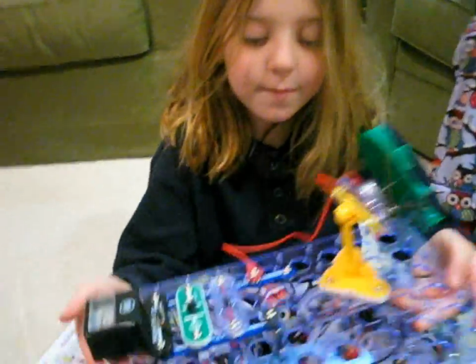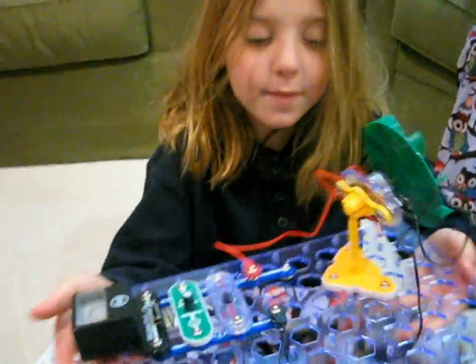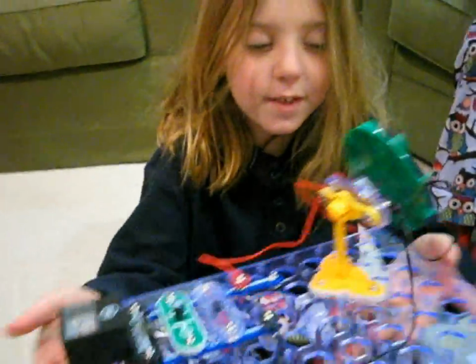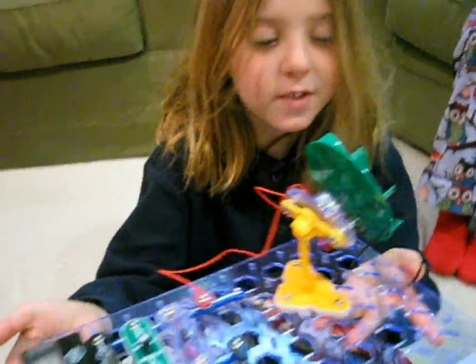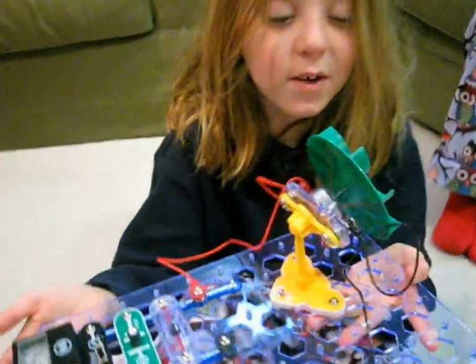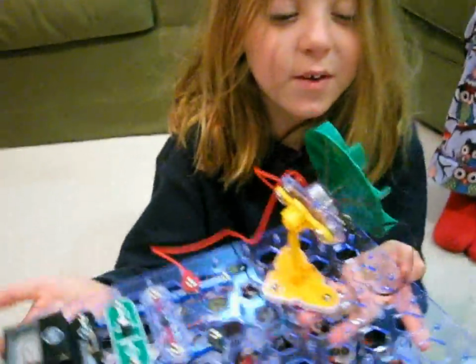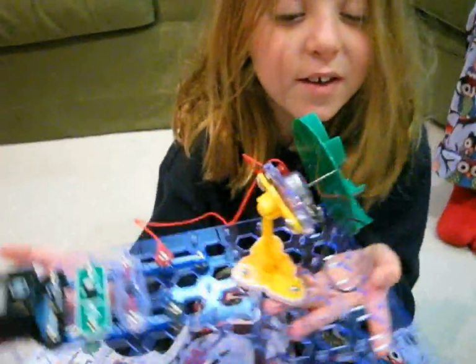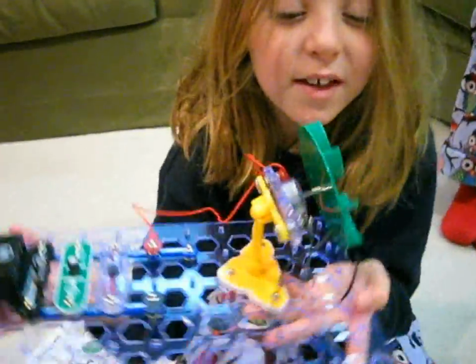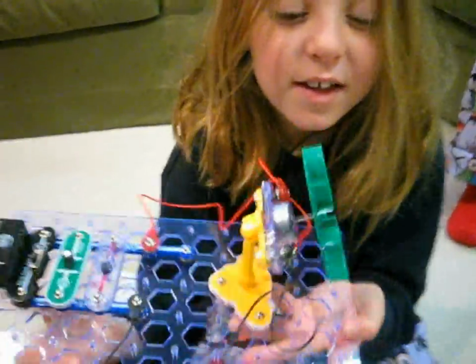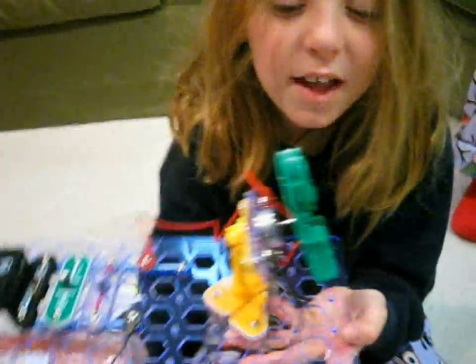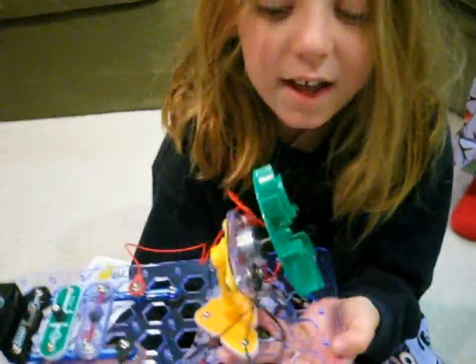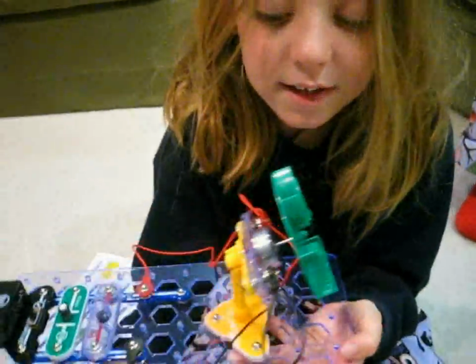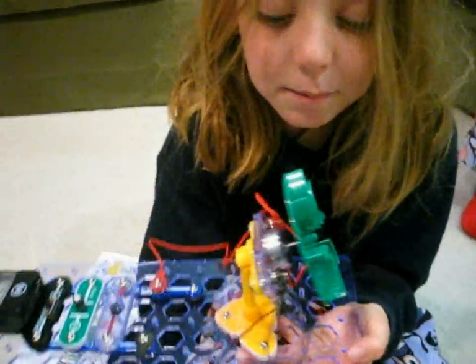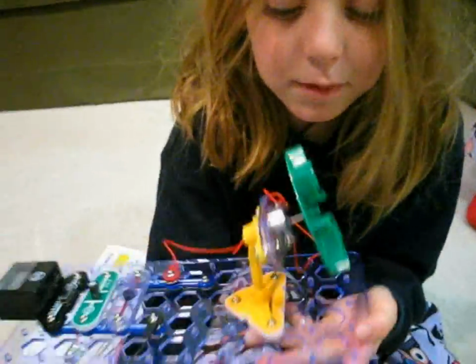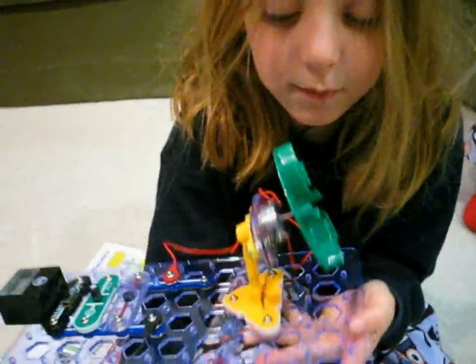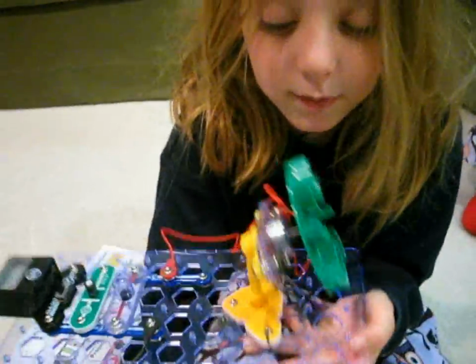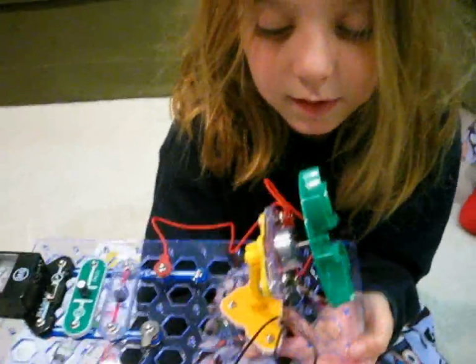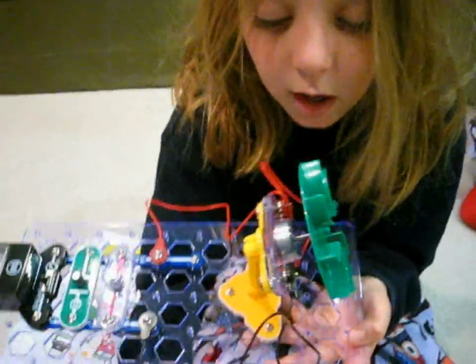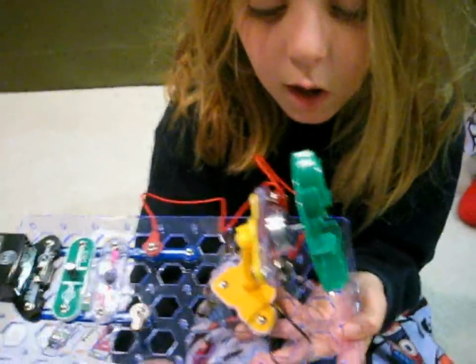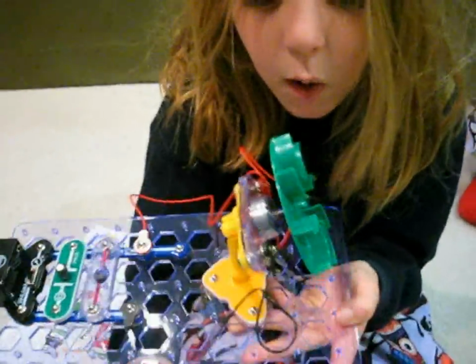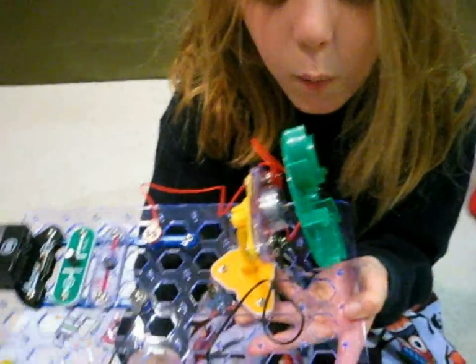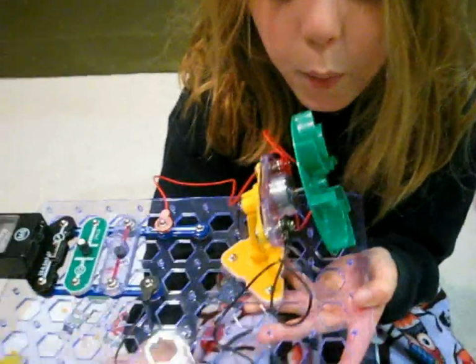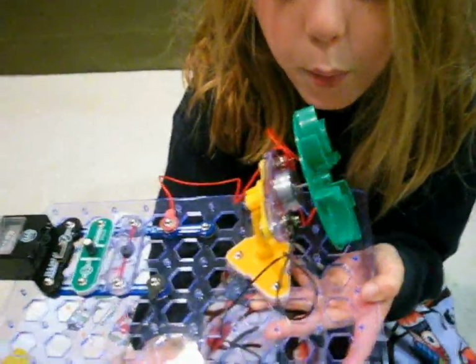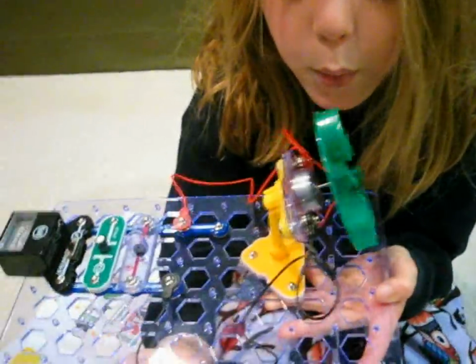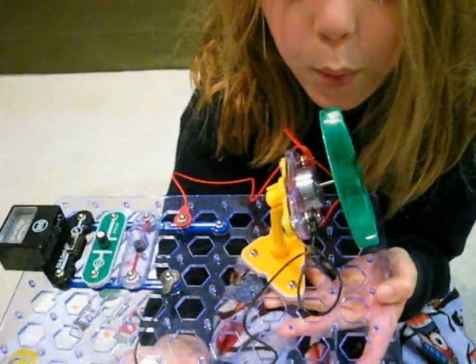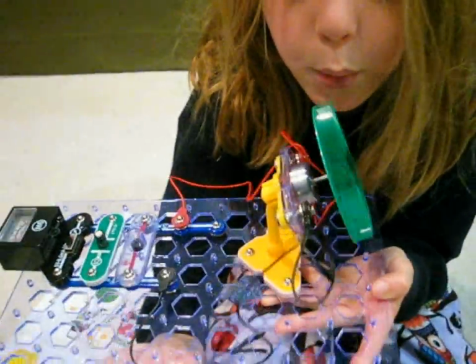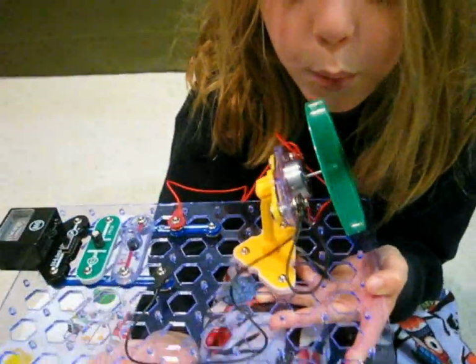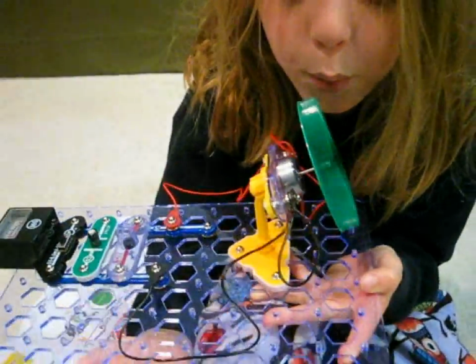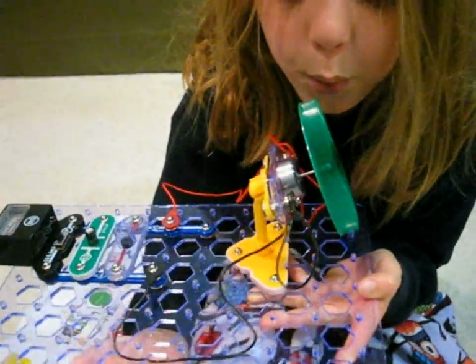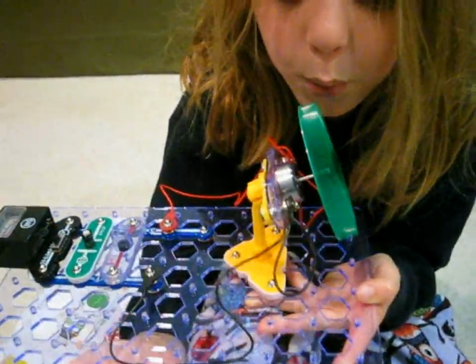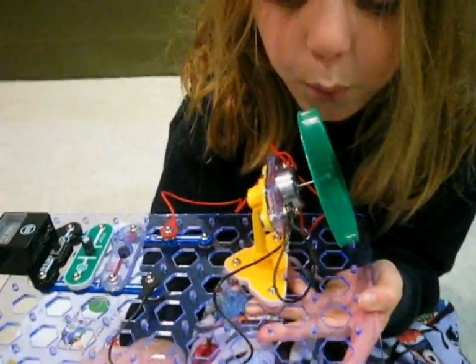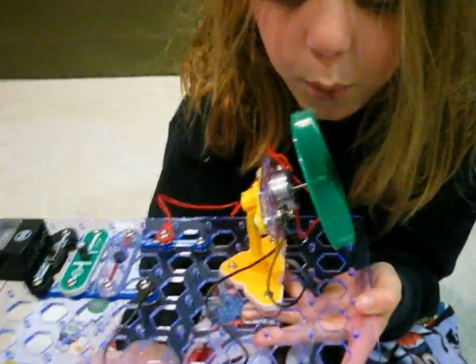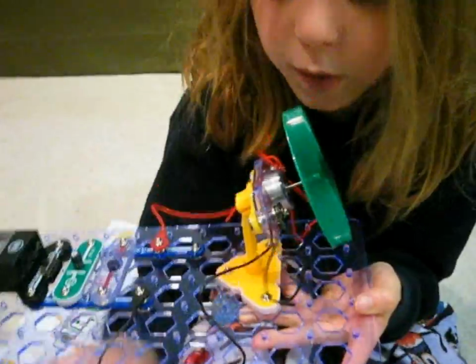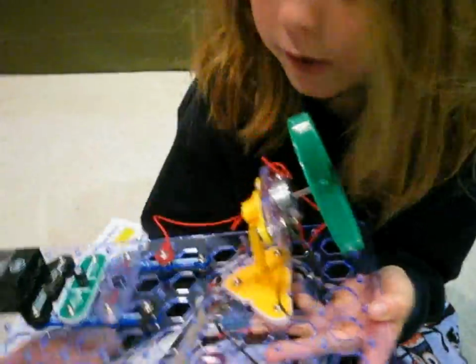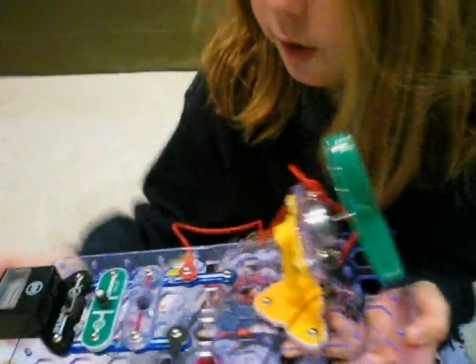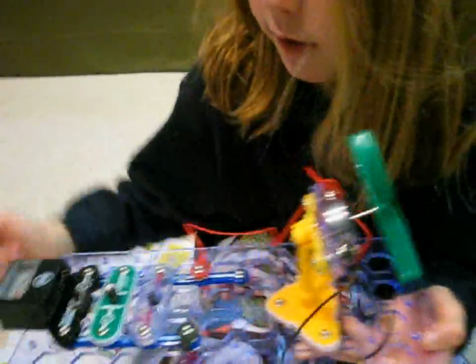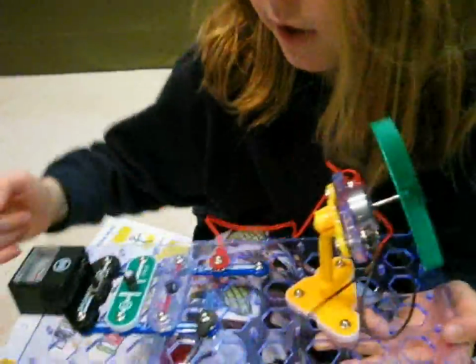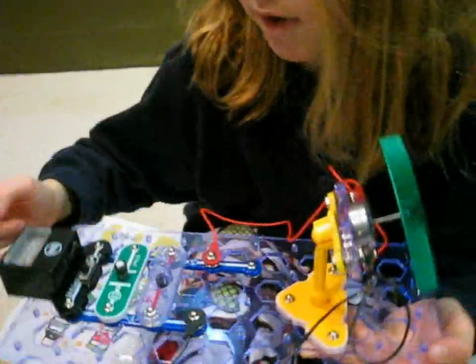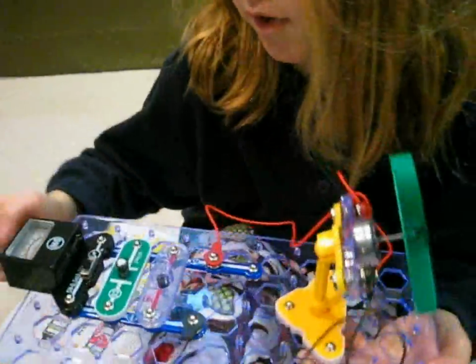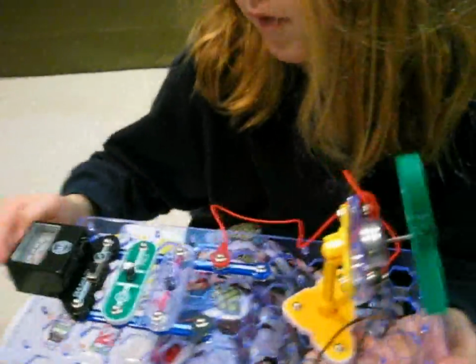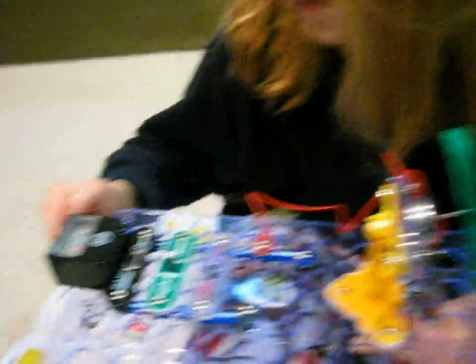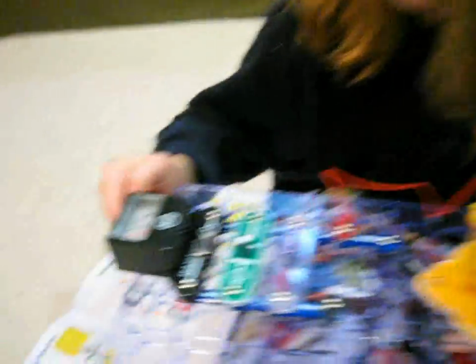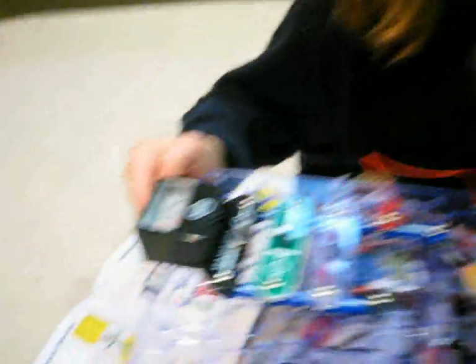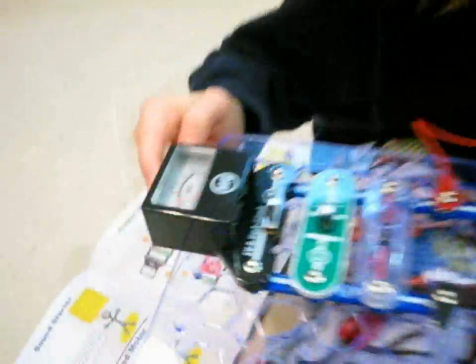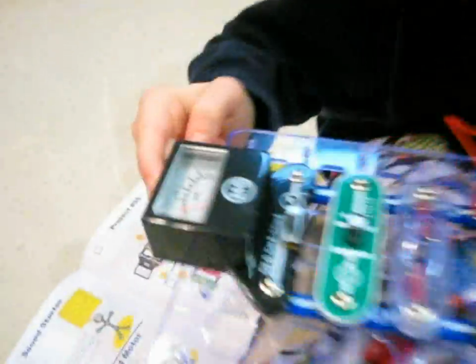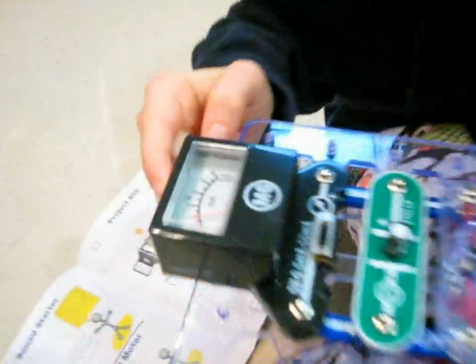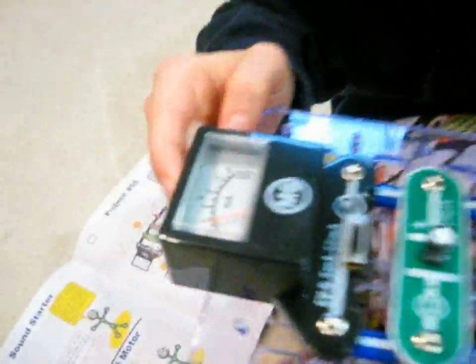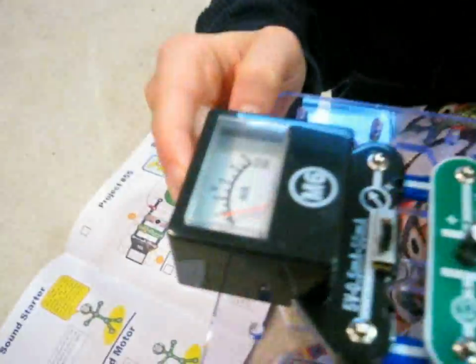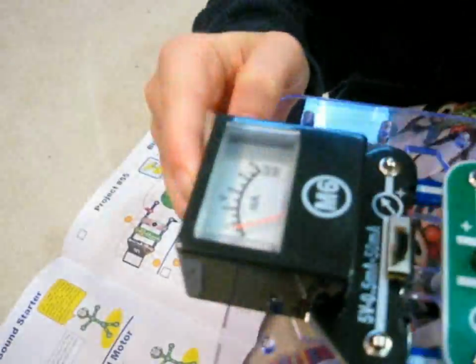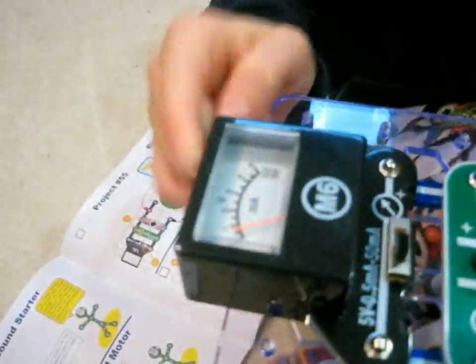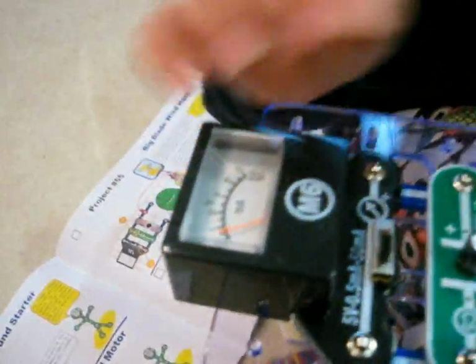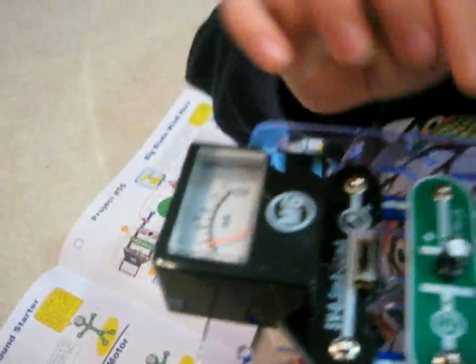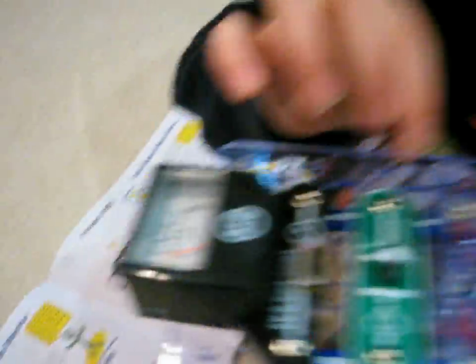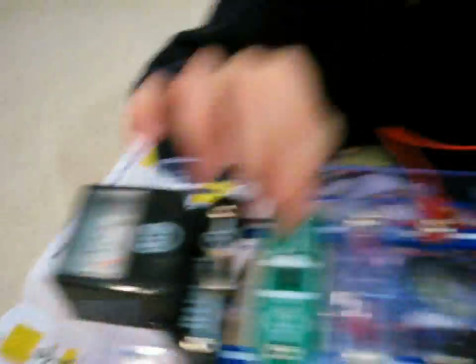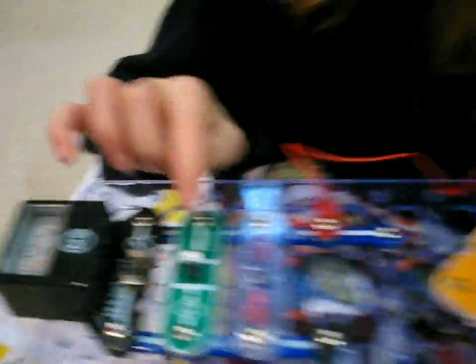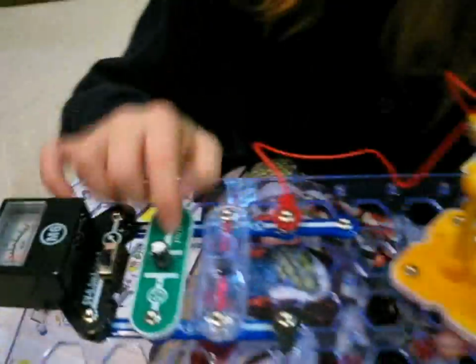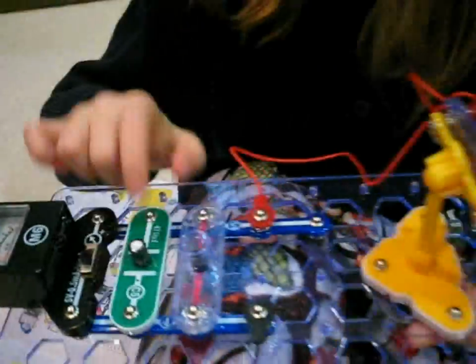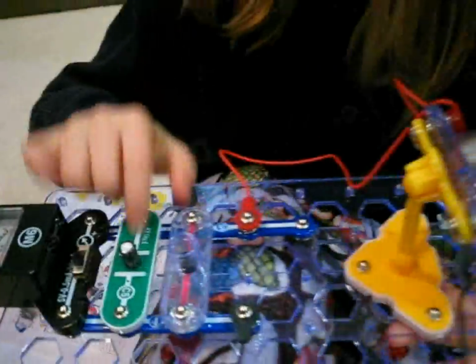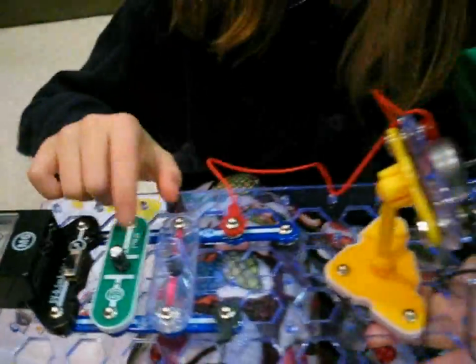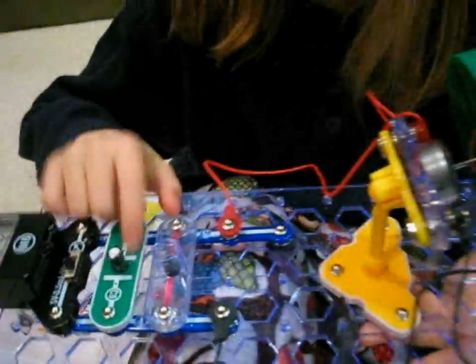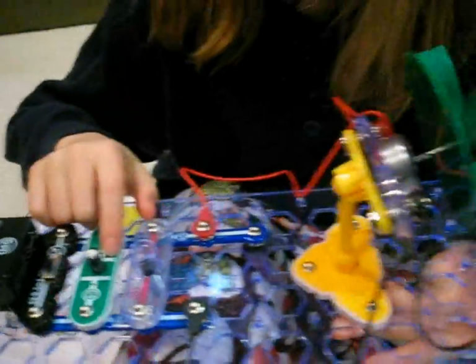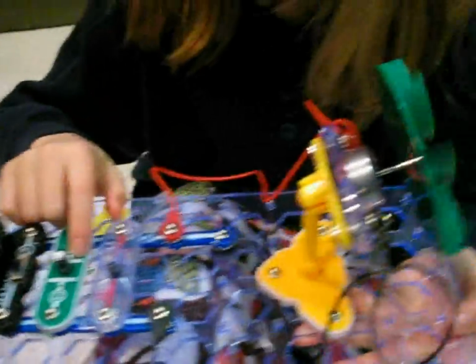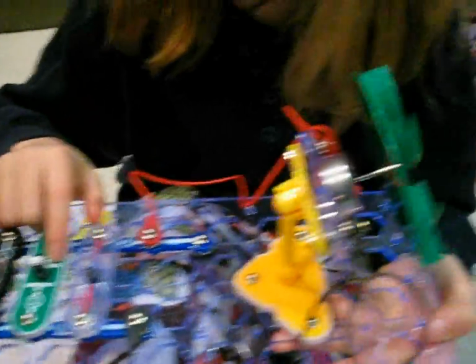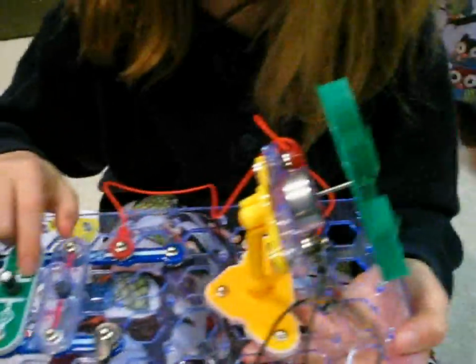I can blow it and it creates energy, and this is where the energy stores.